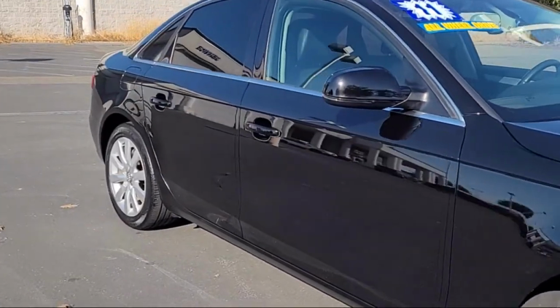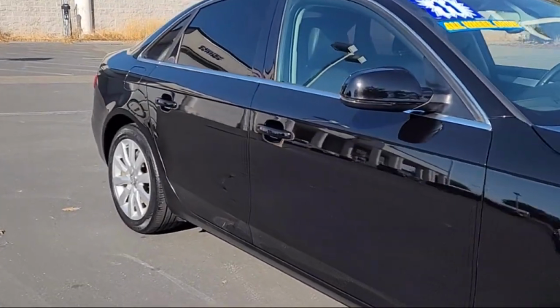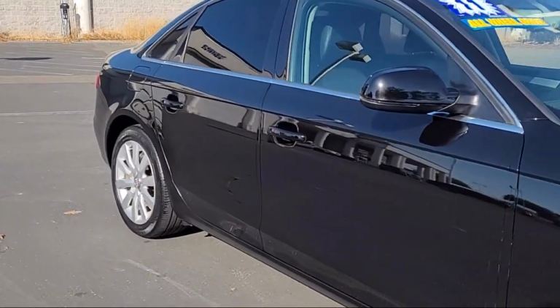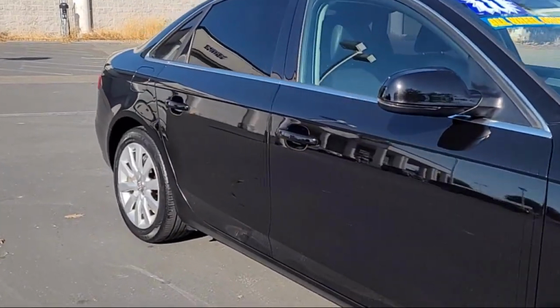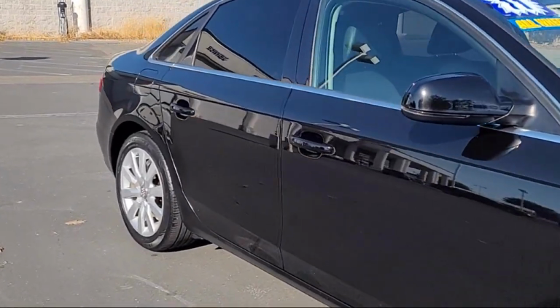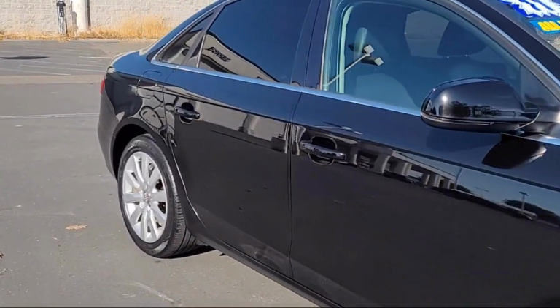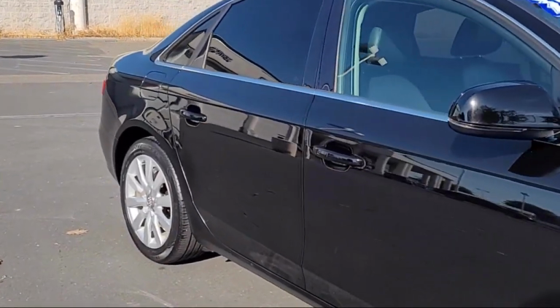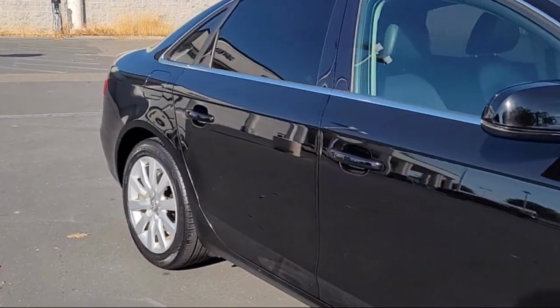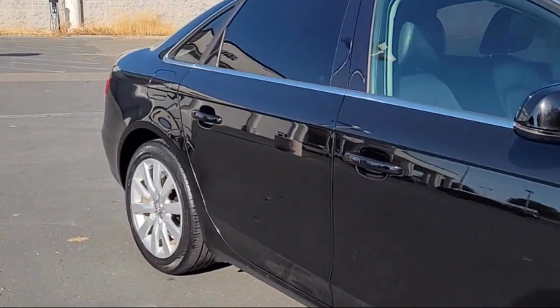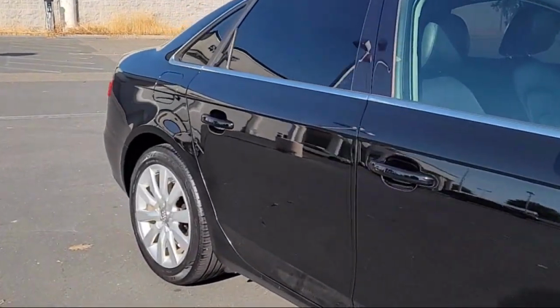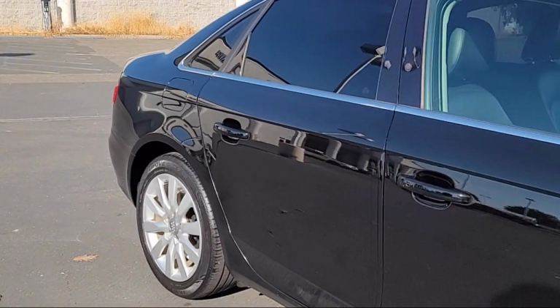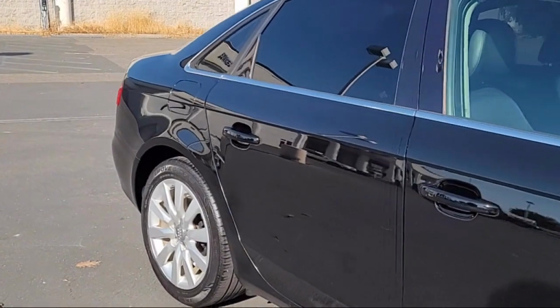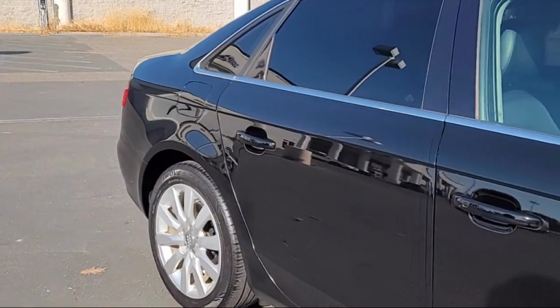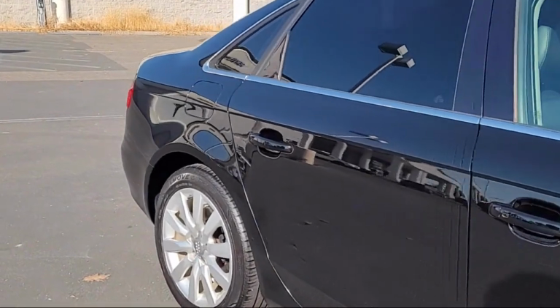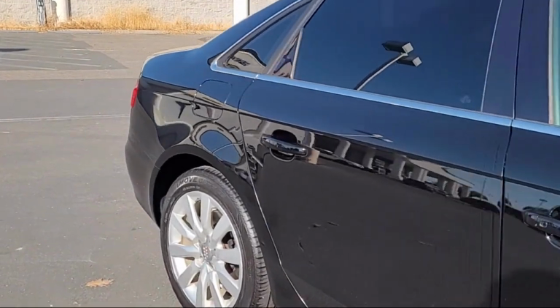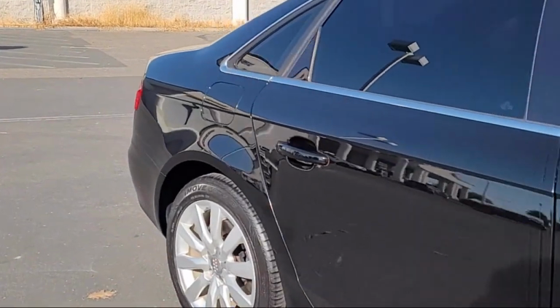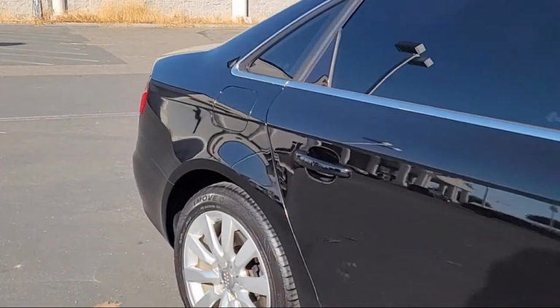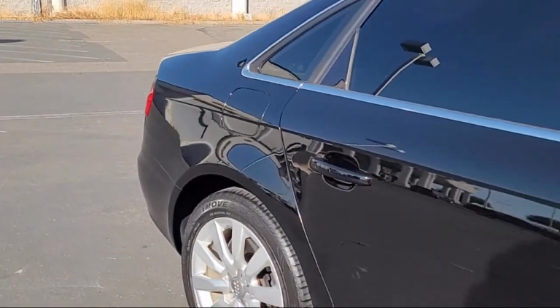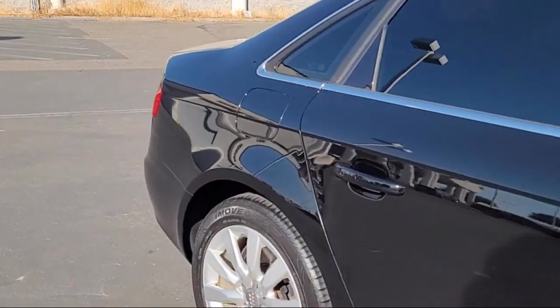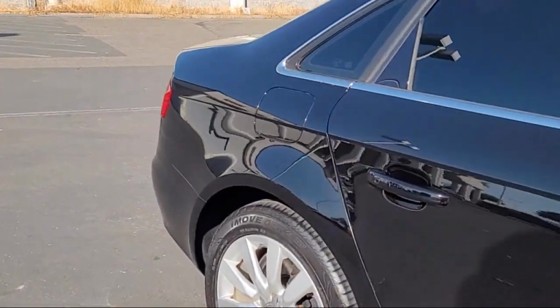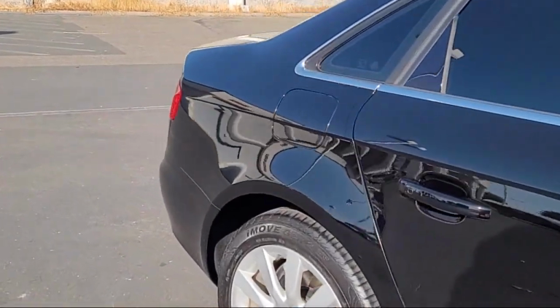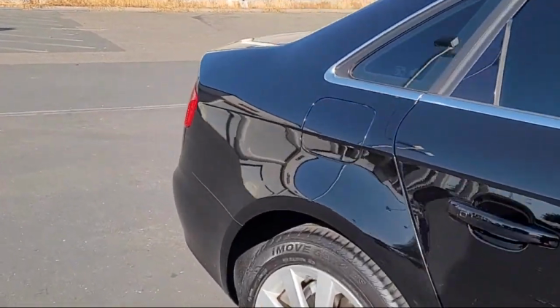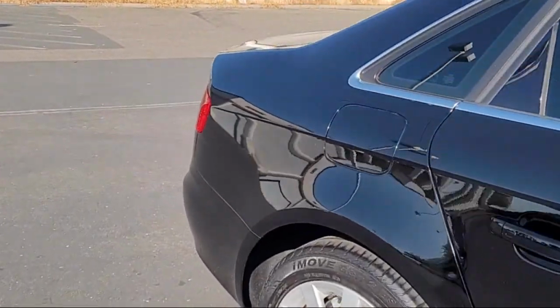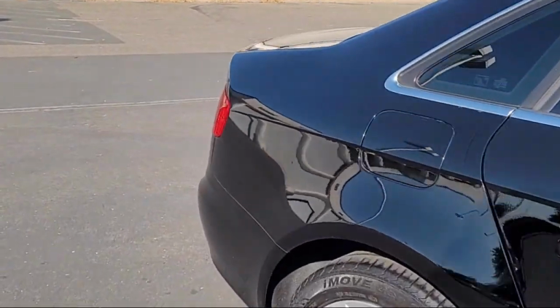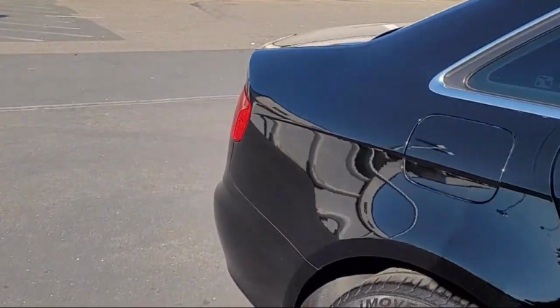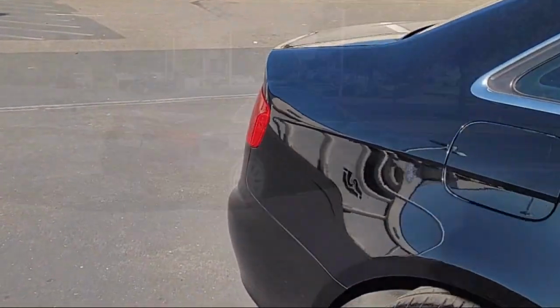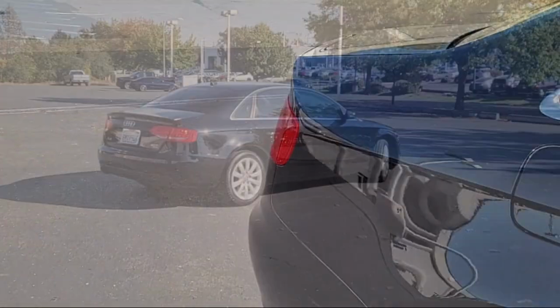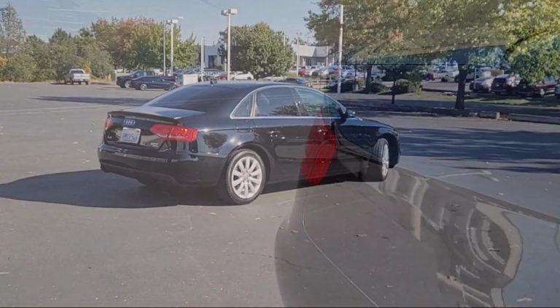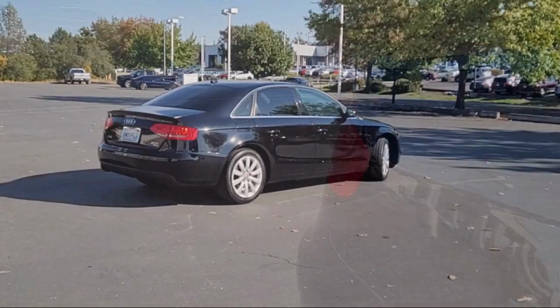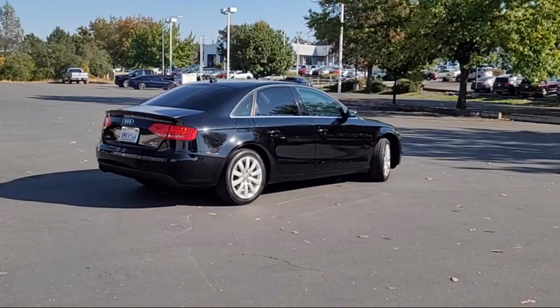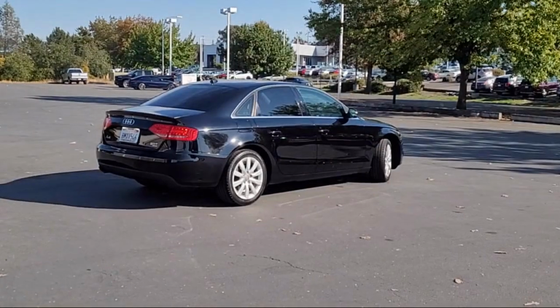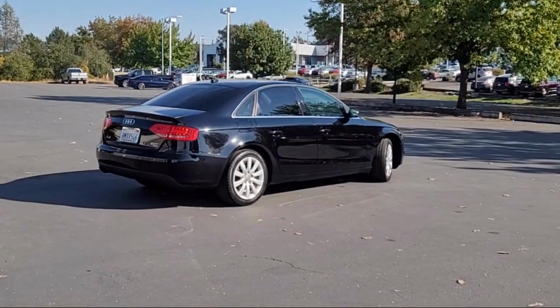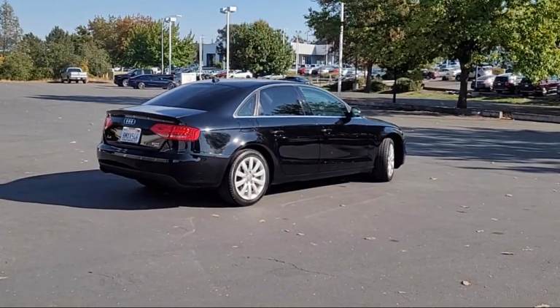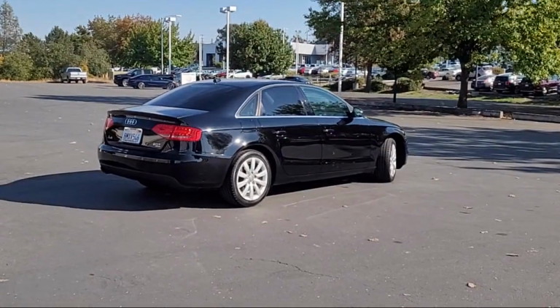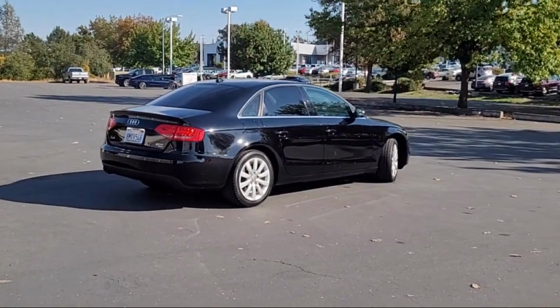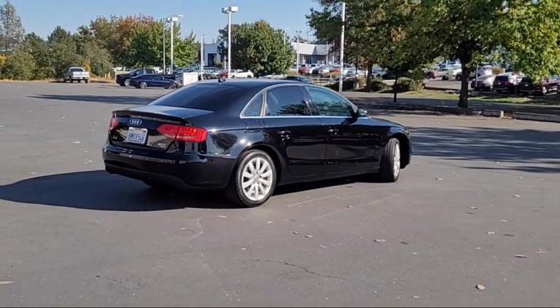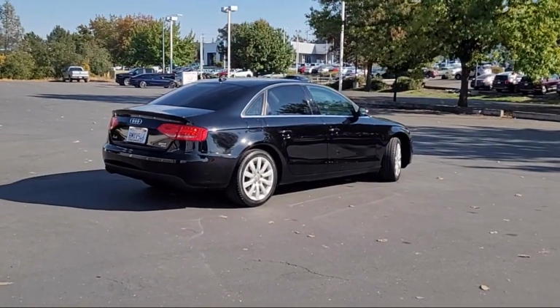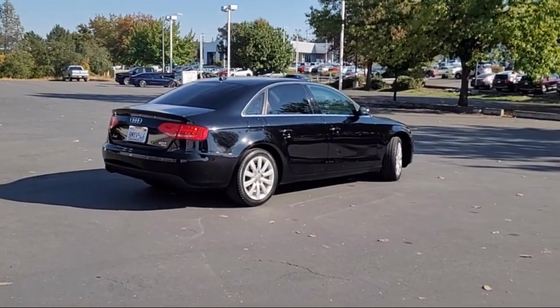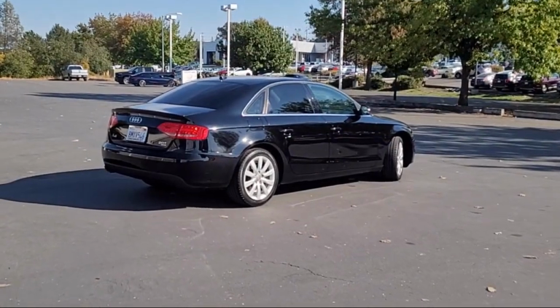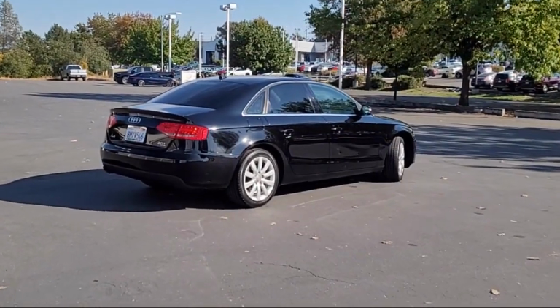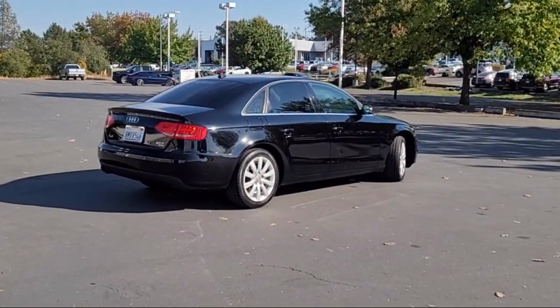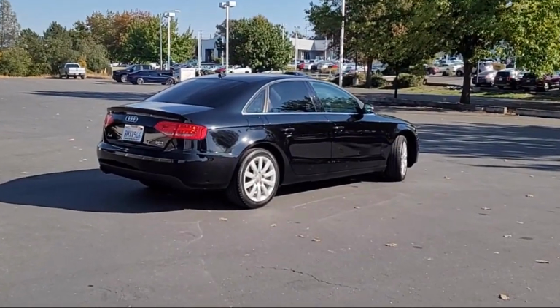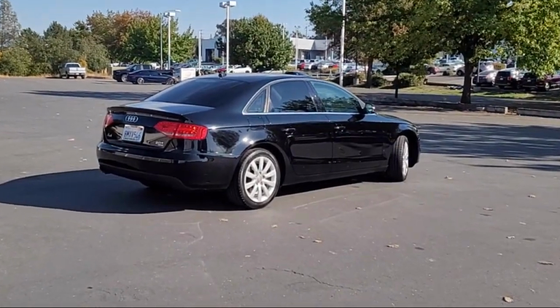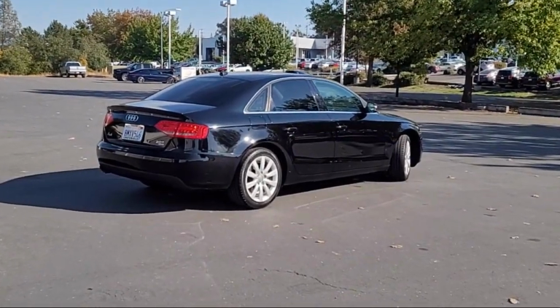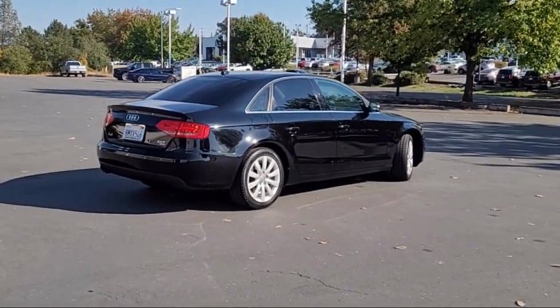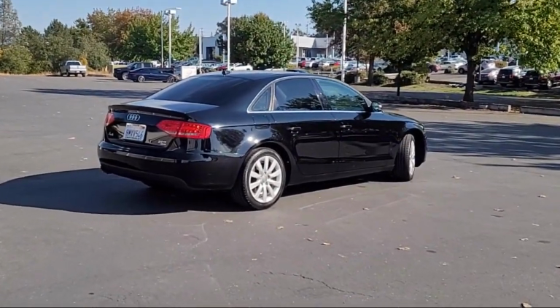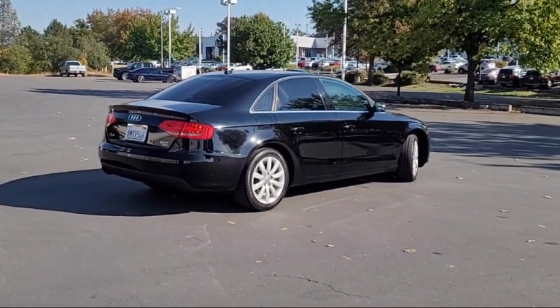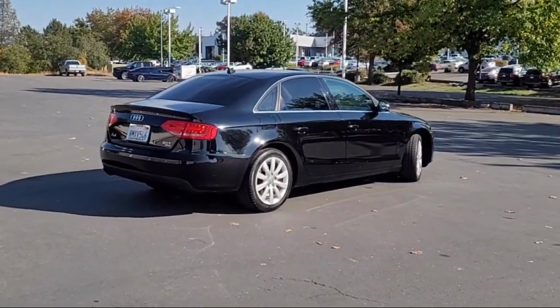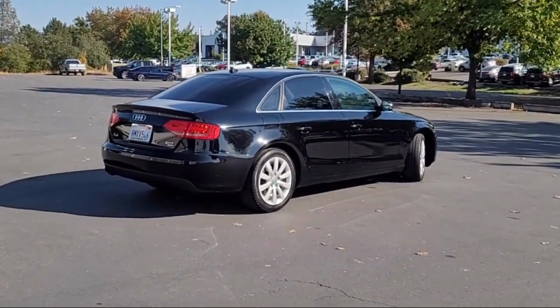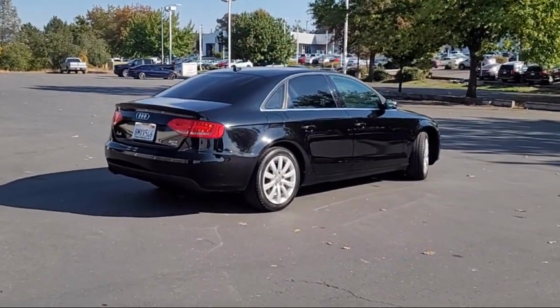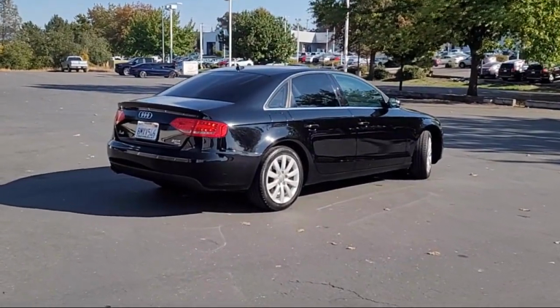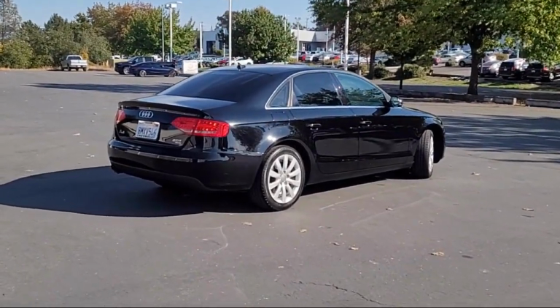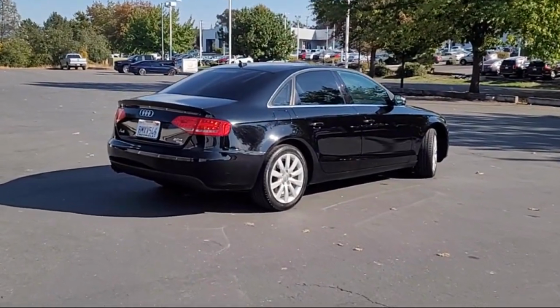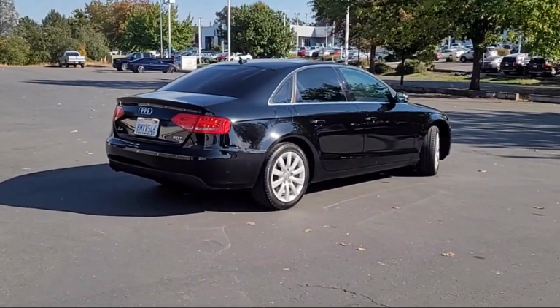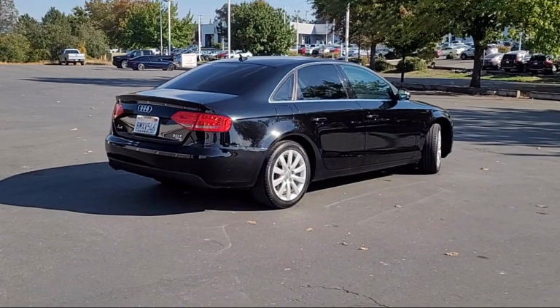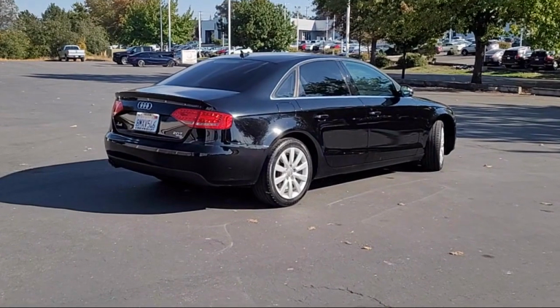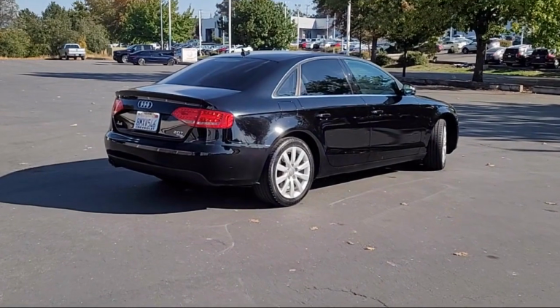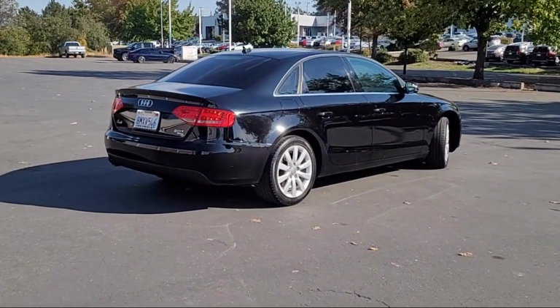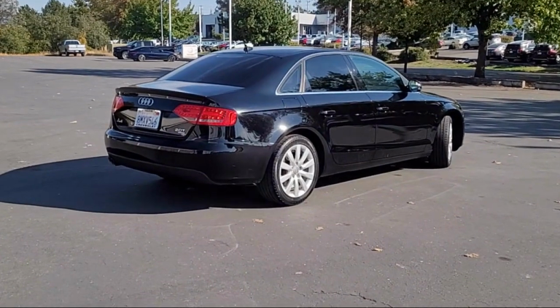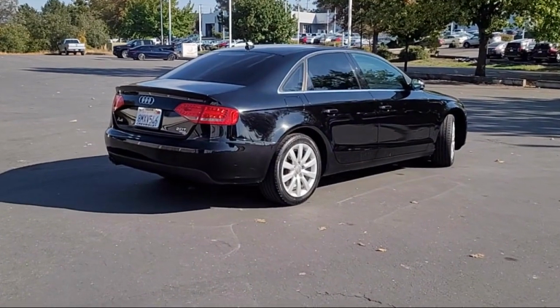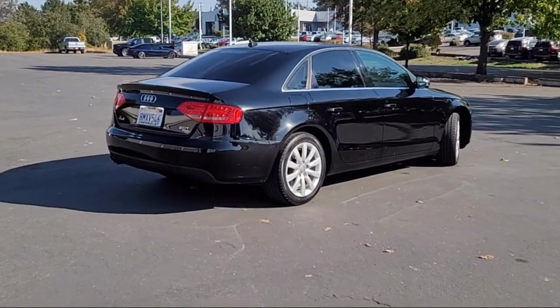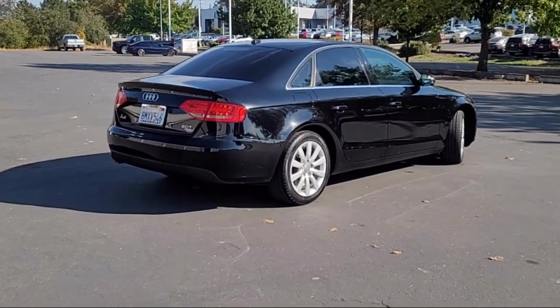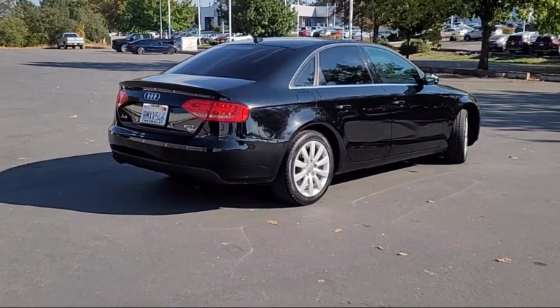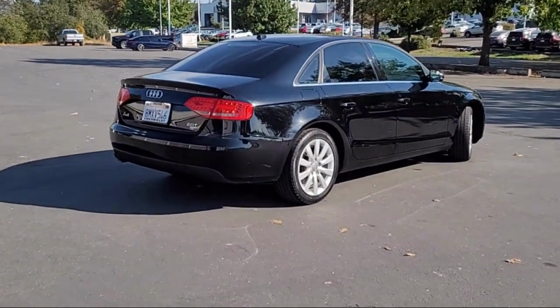It also features heated door mirrors, air conditioning, a 10-speaker audio system, and has less than 95,000 miles on the odometer.